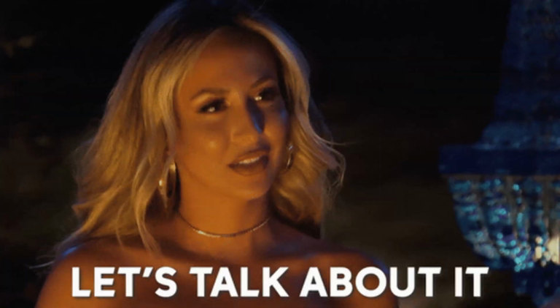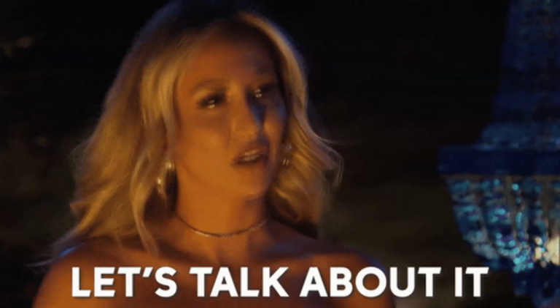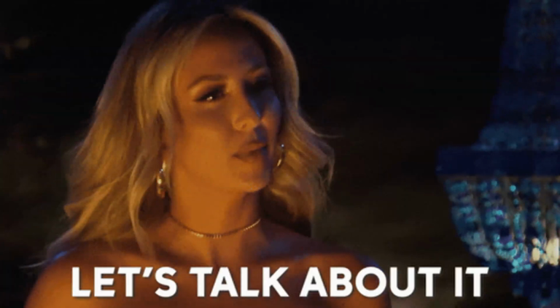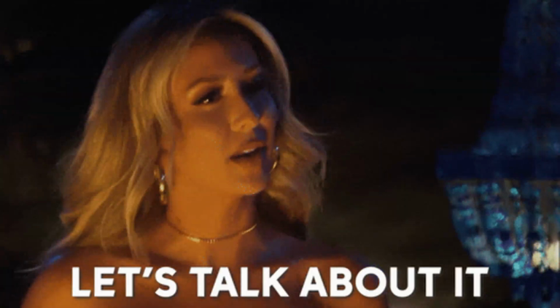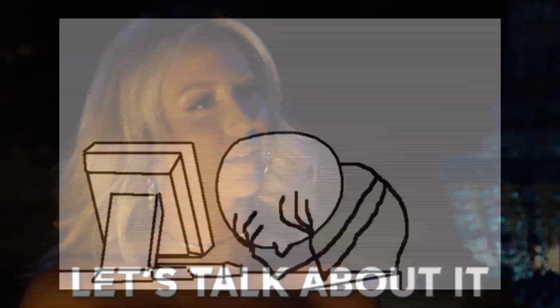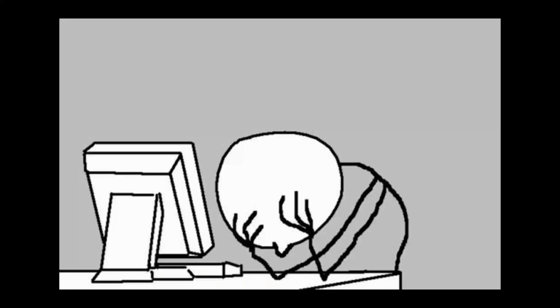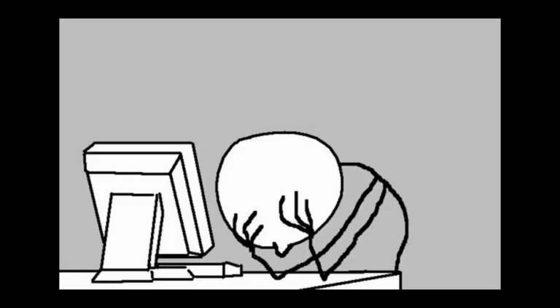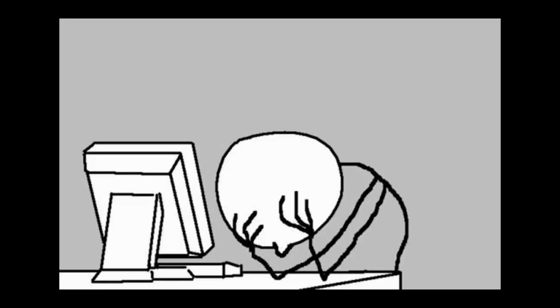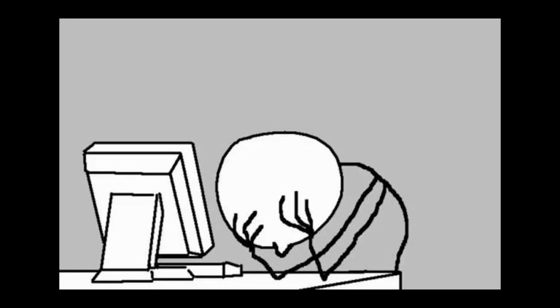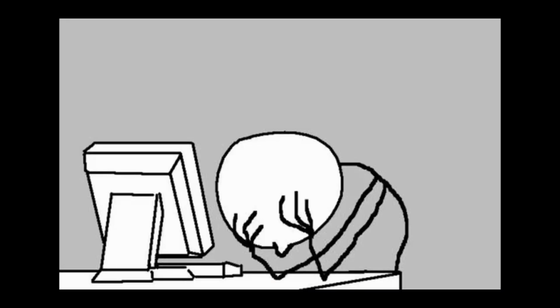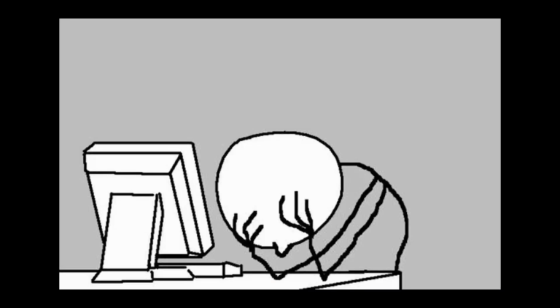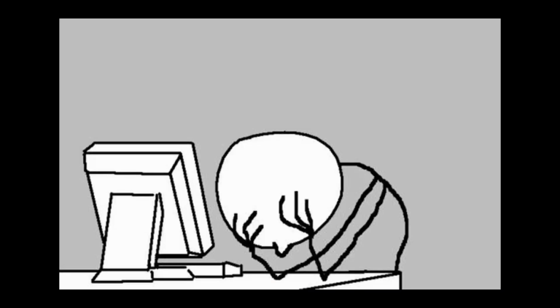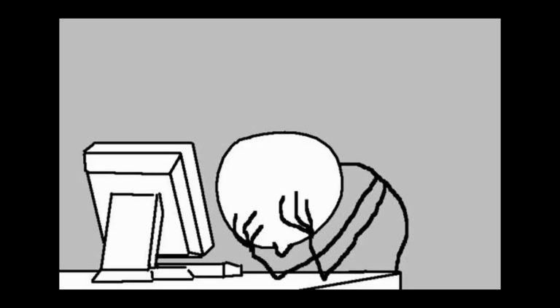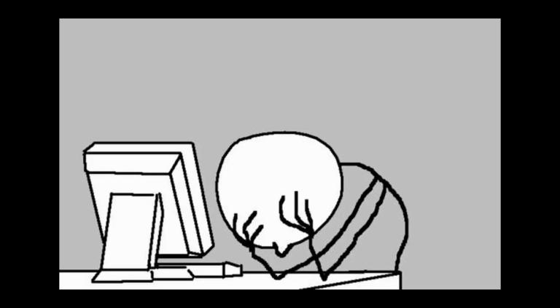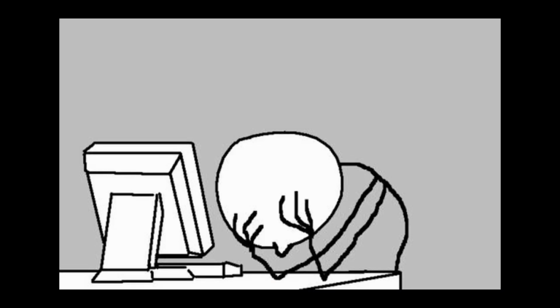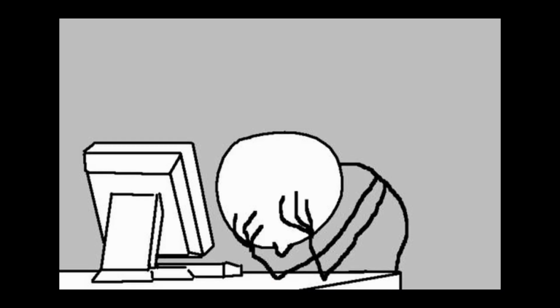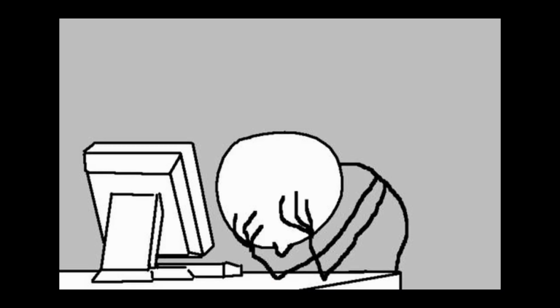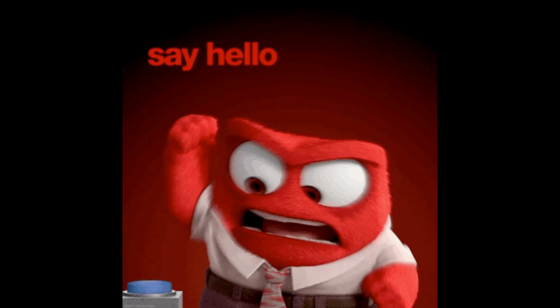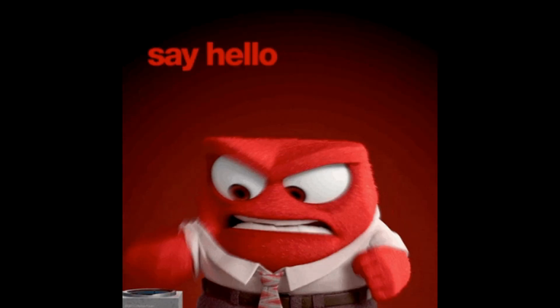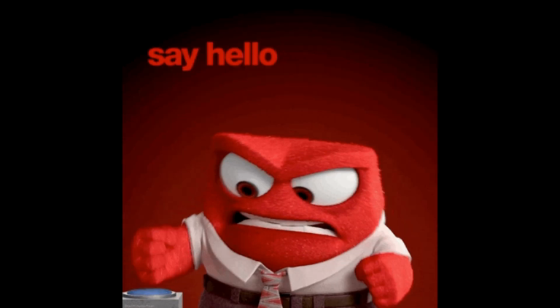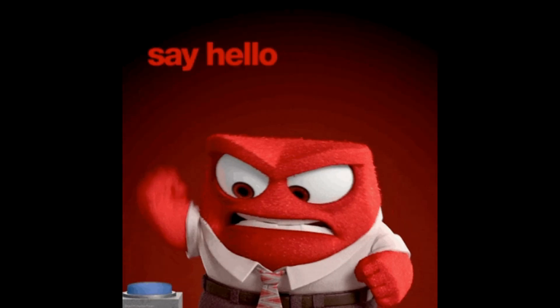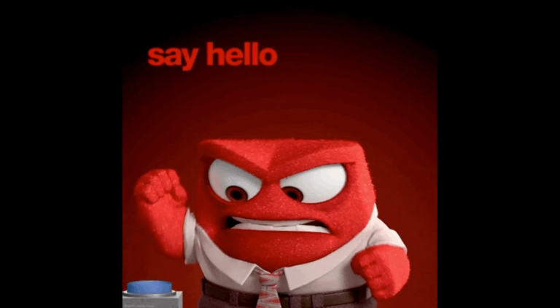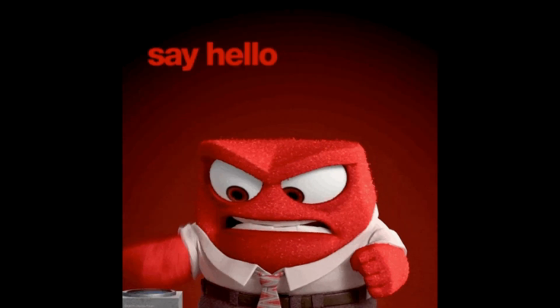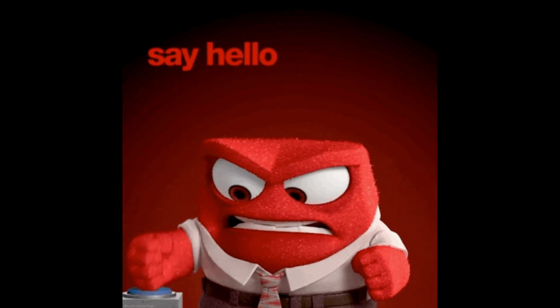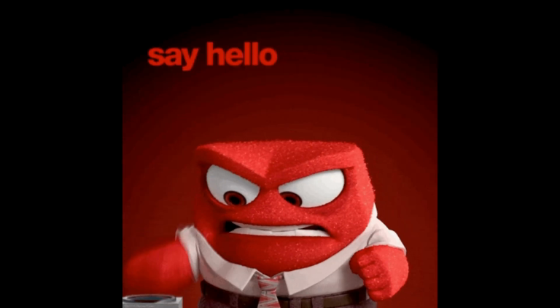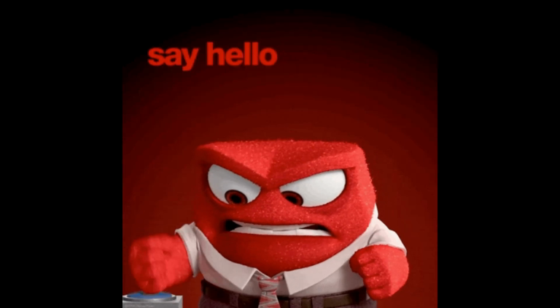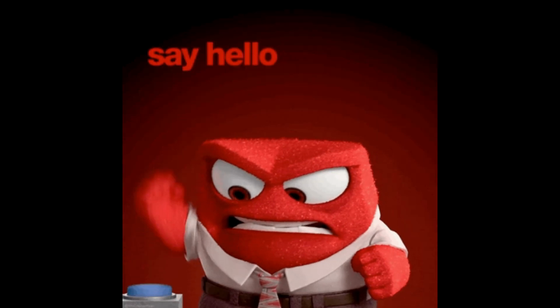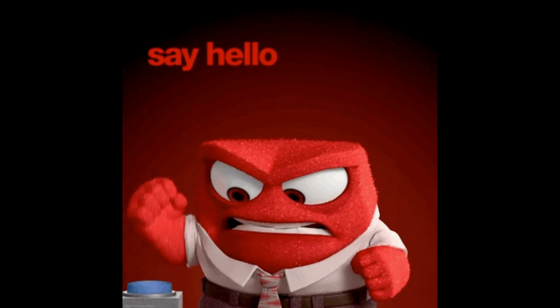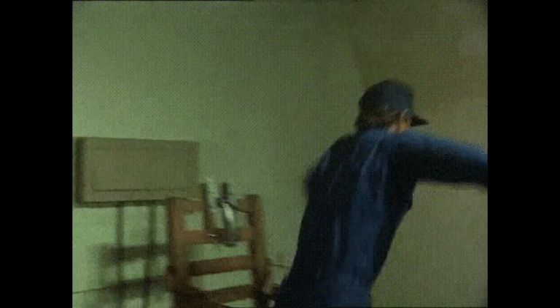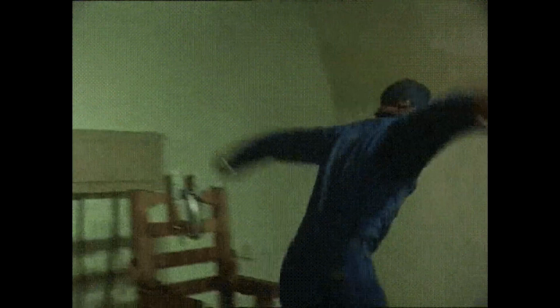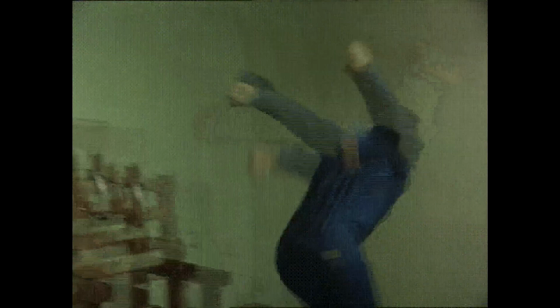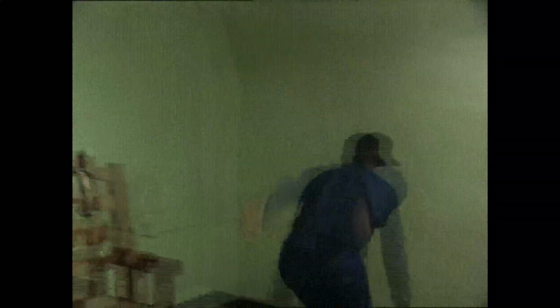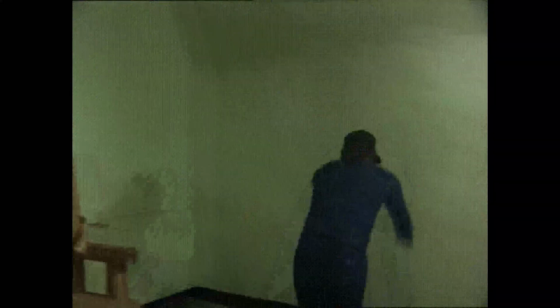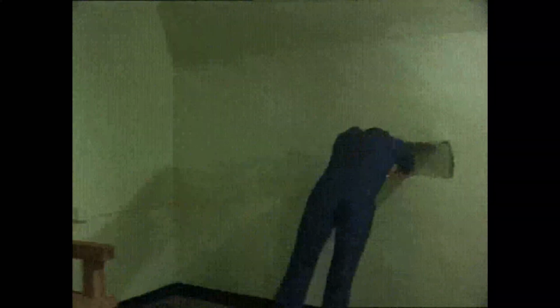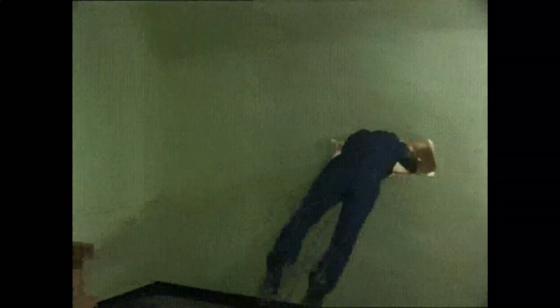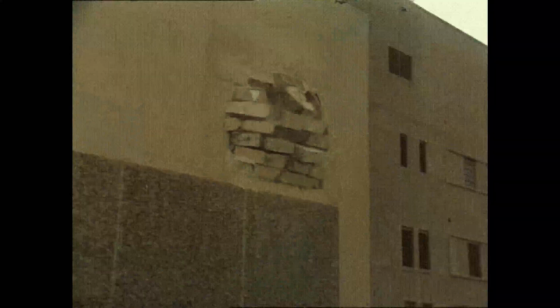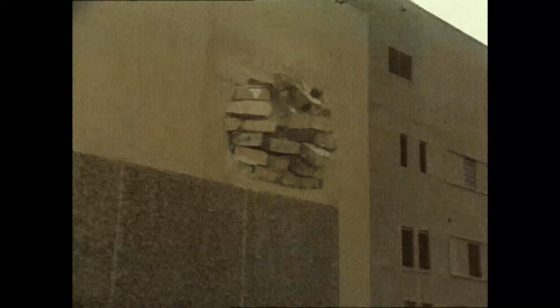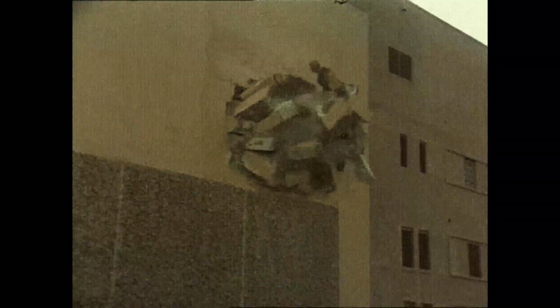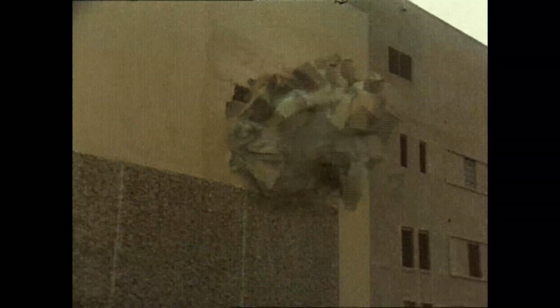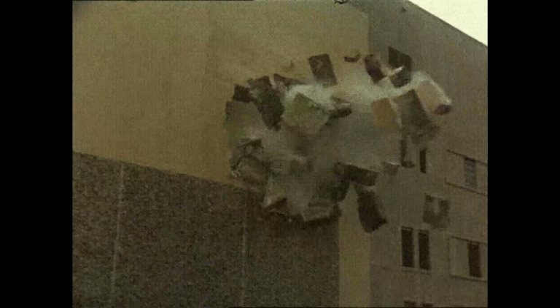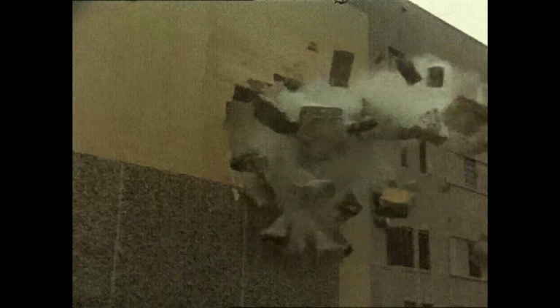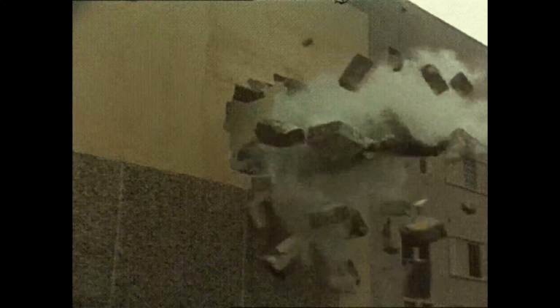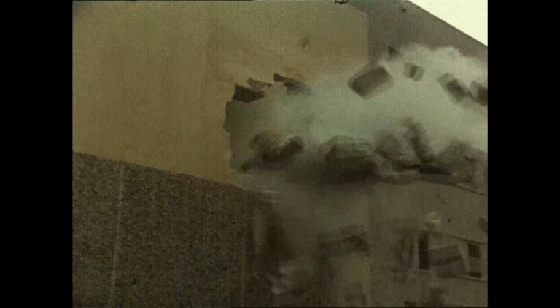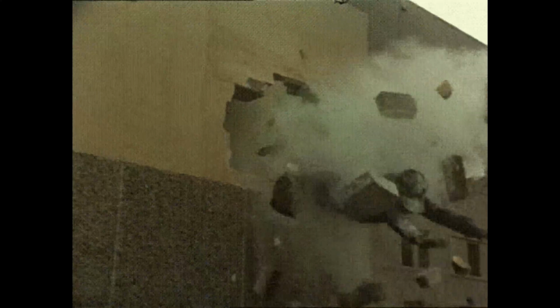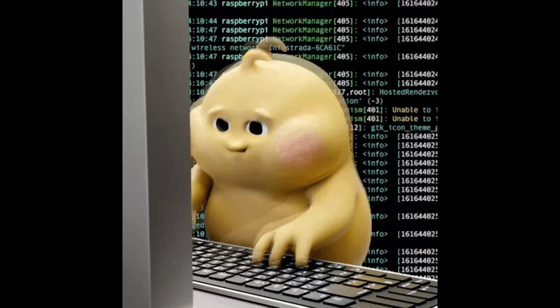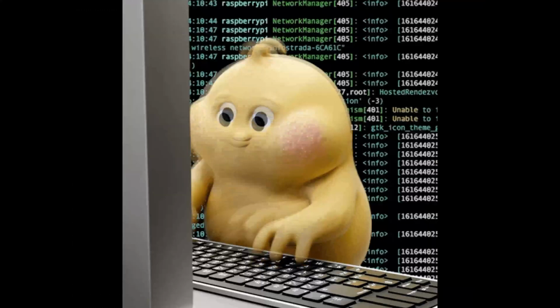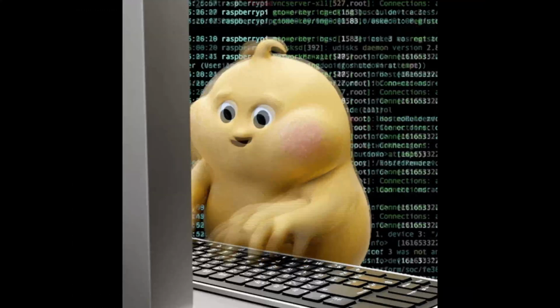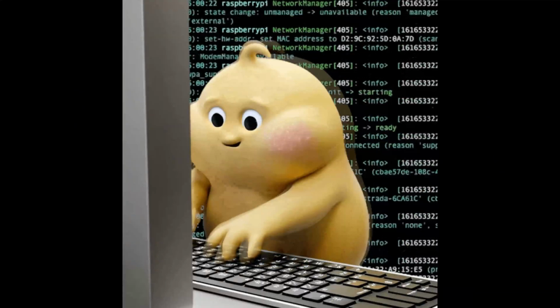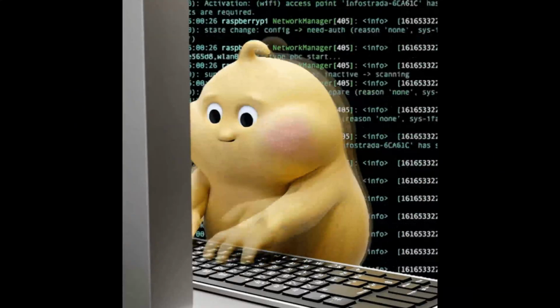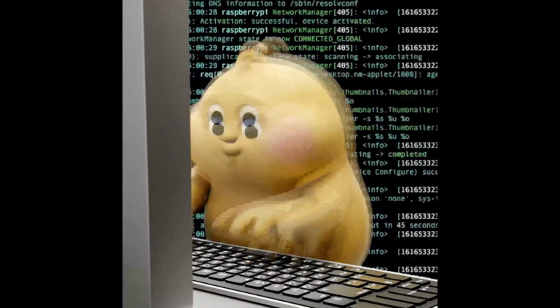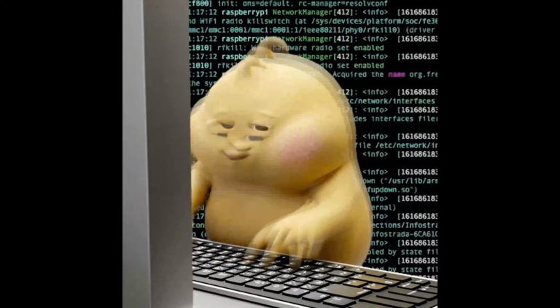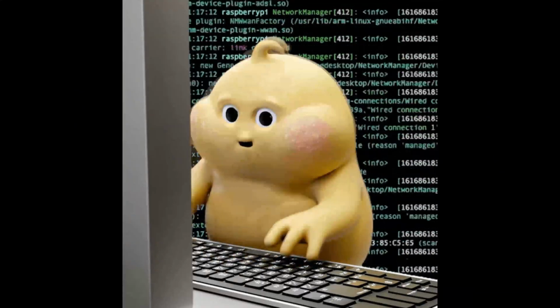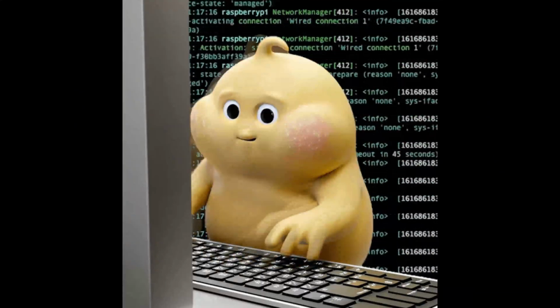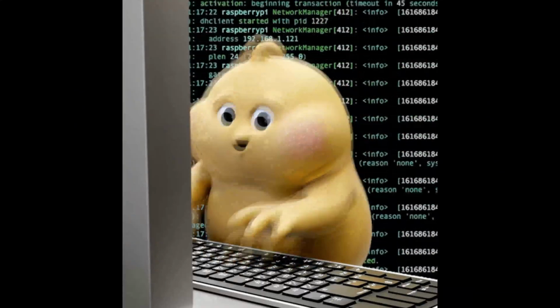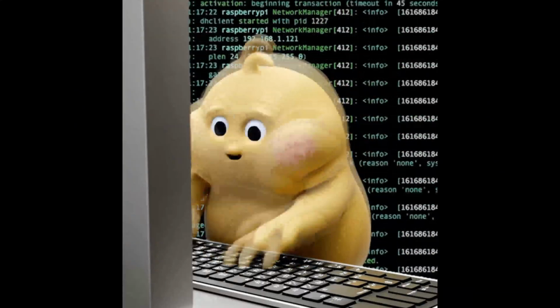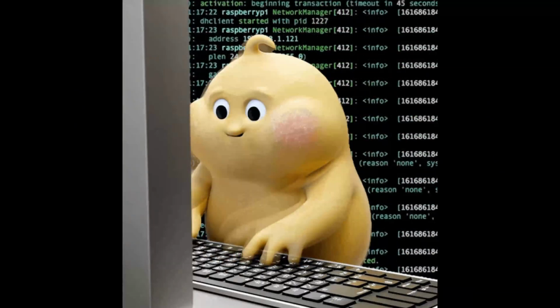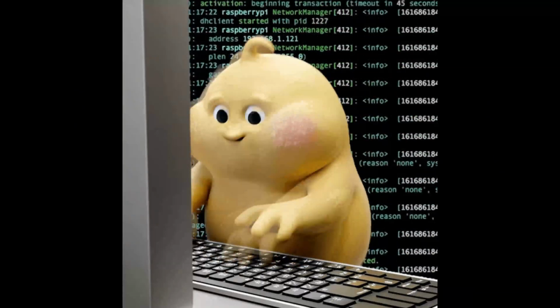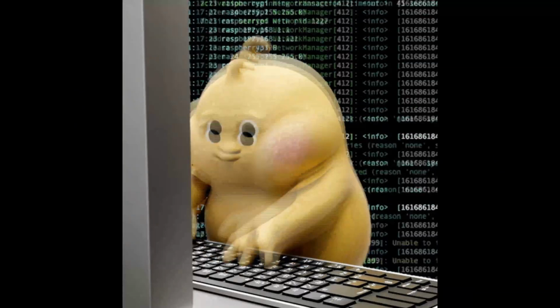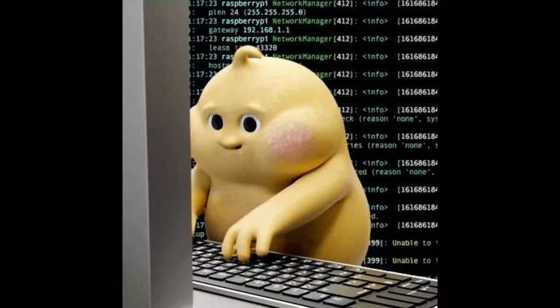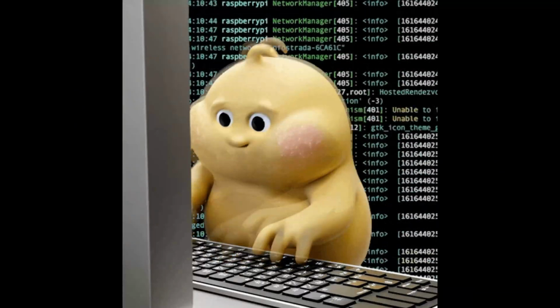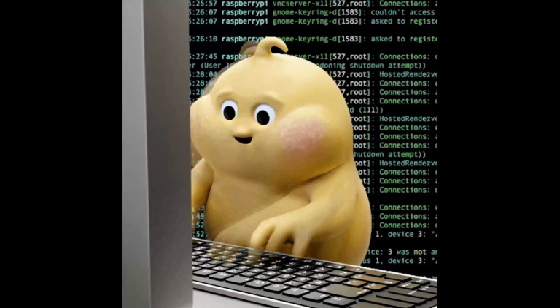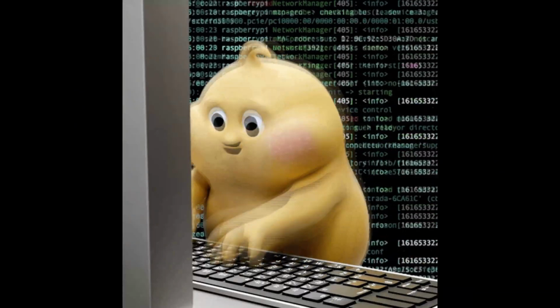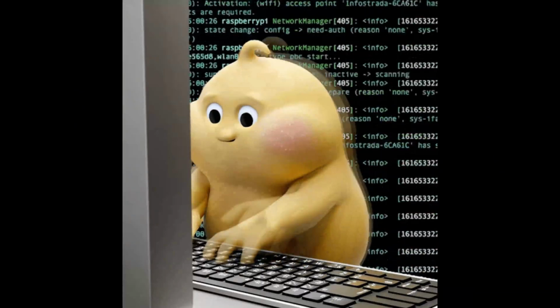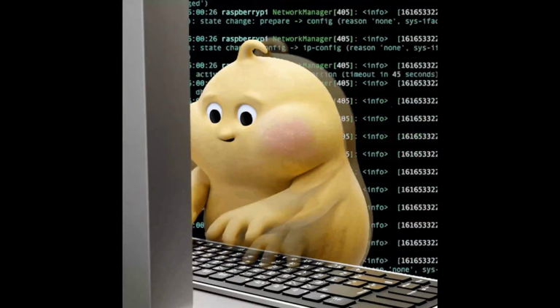Let's talk about why tutorial hell happens — the psychology behind it — how to escape with real action steps, and how to code independently even as a beginner.